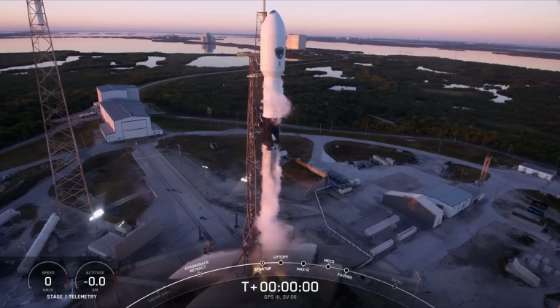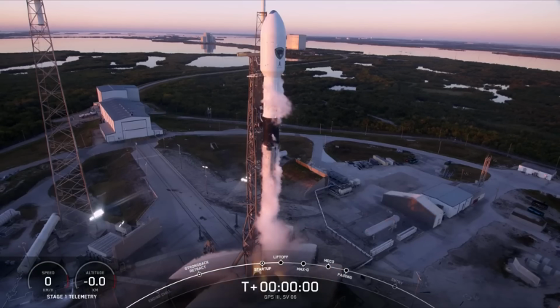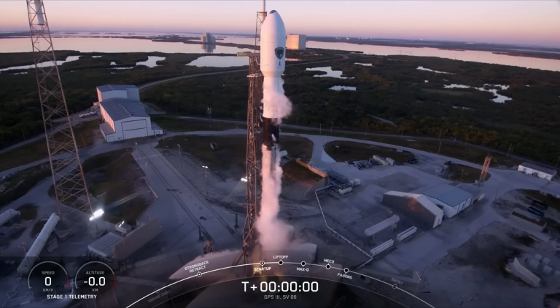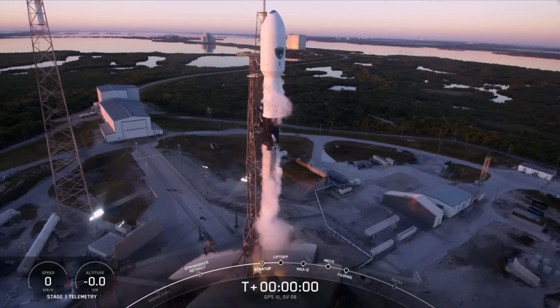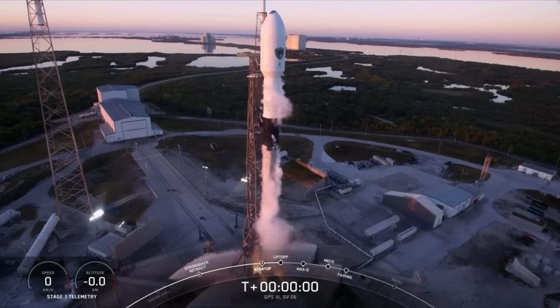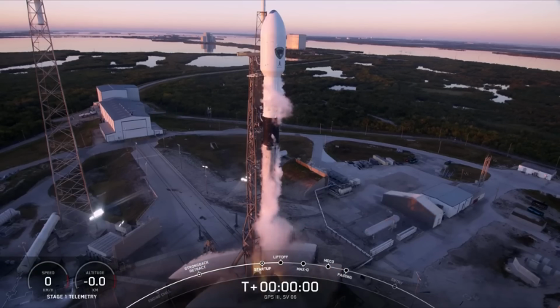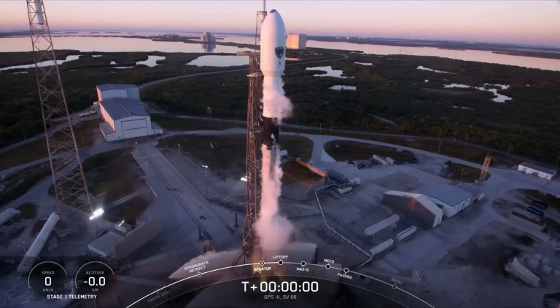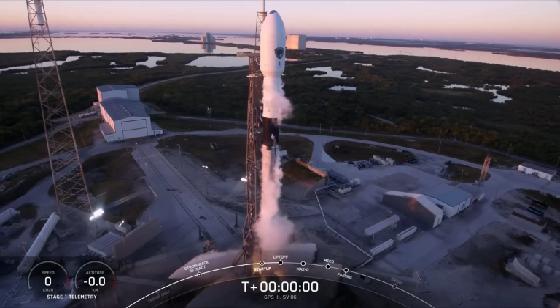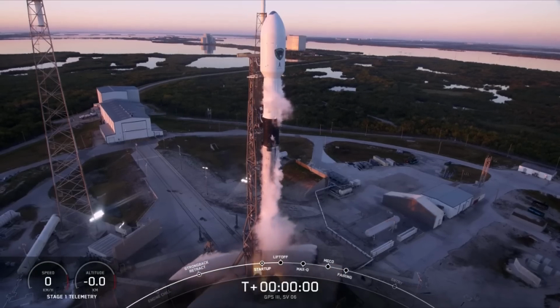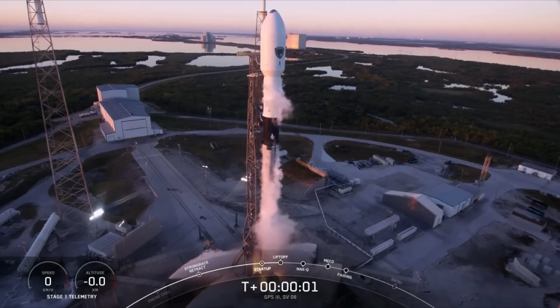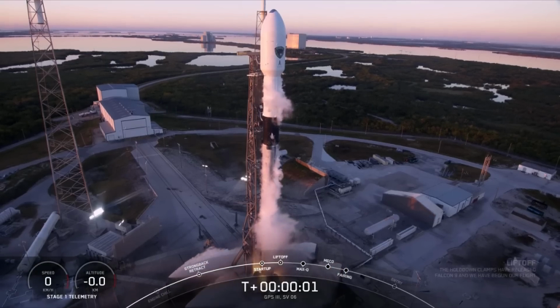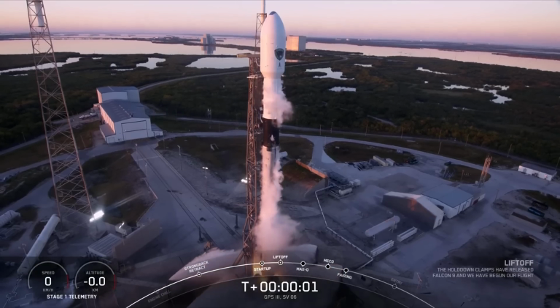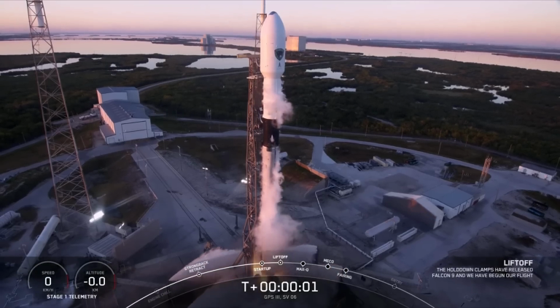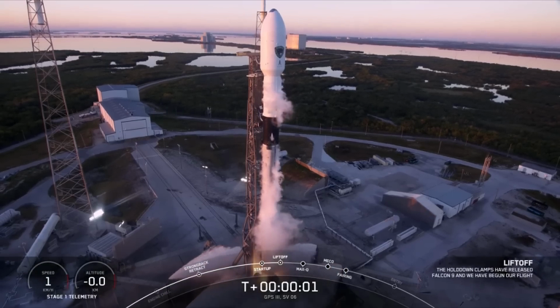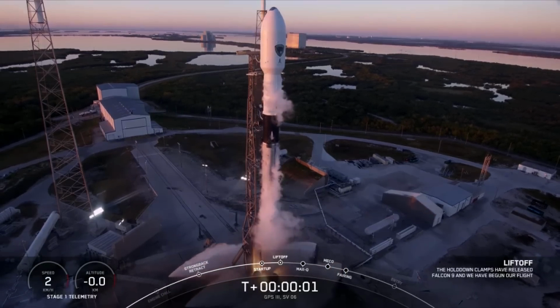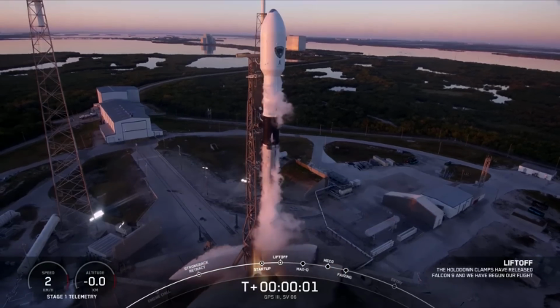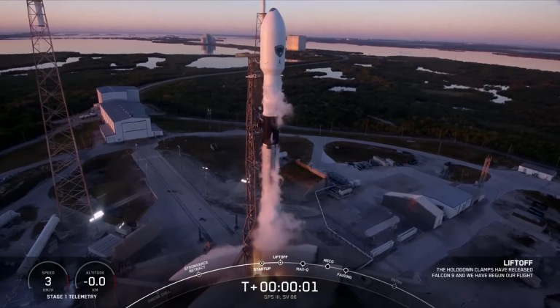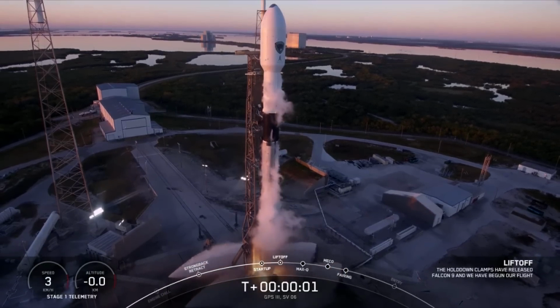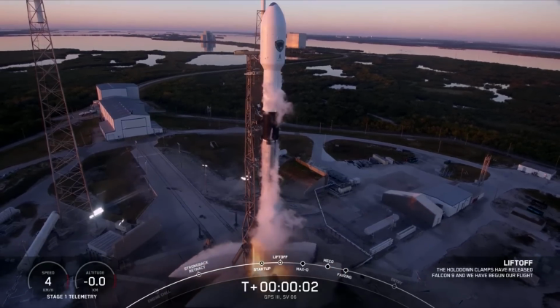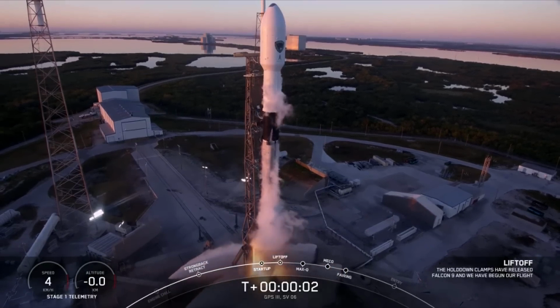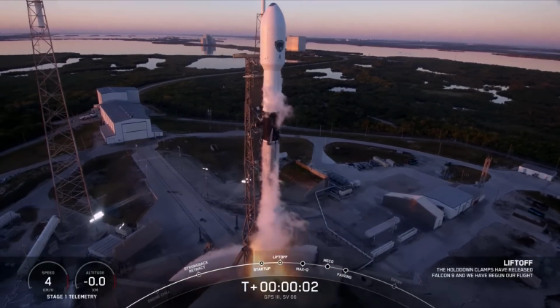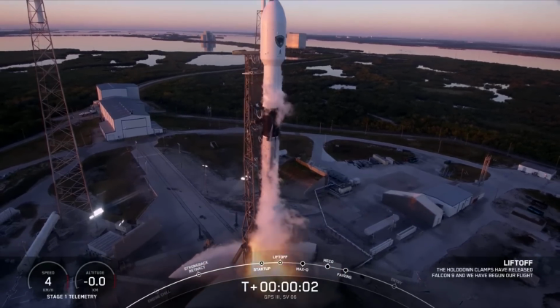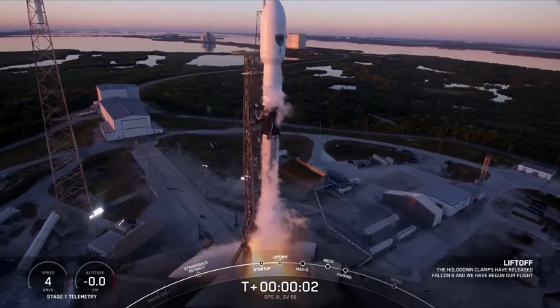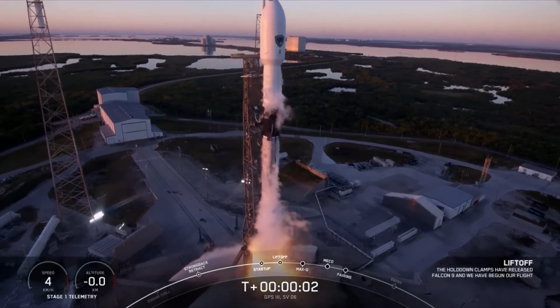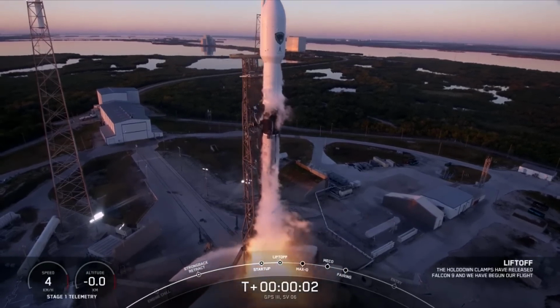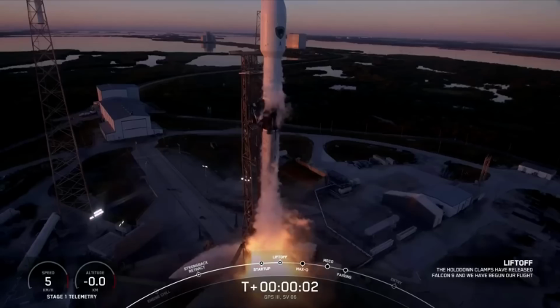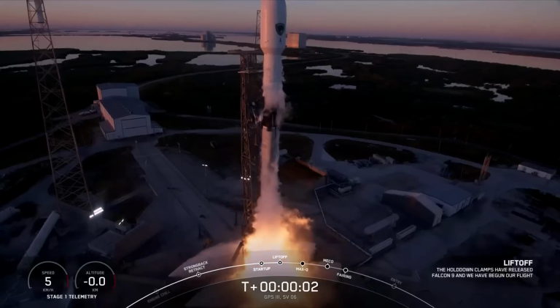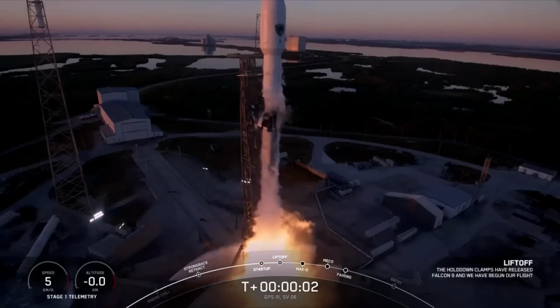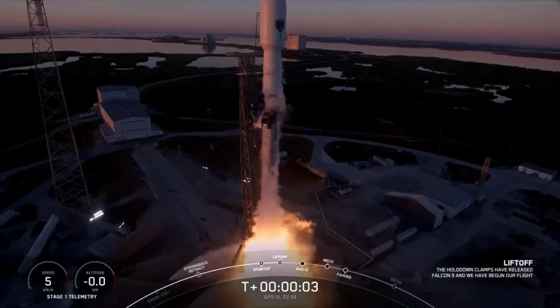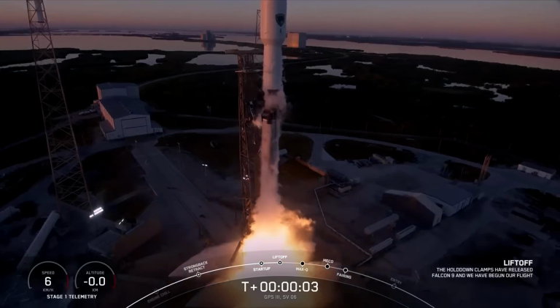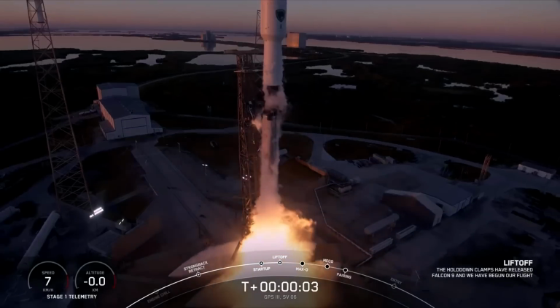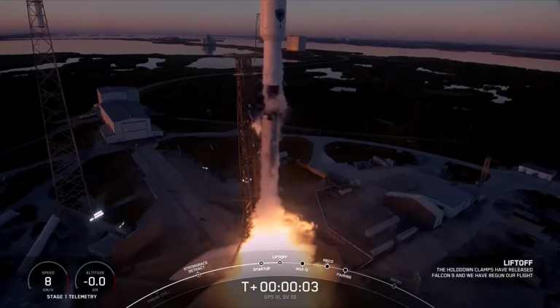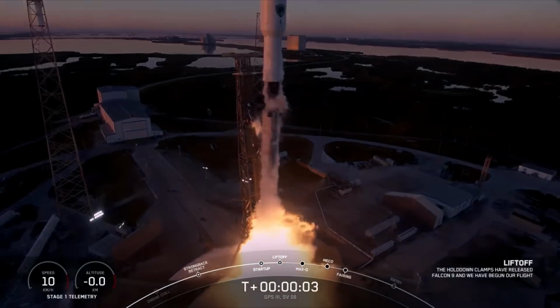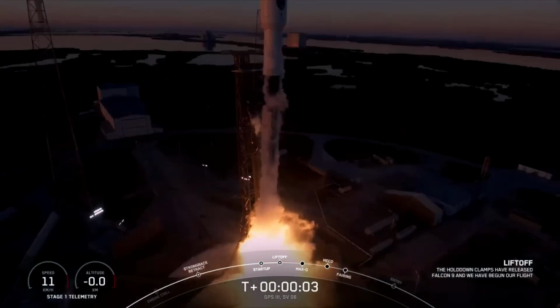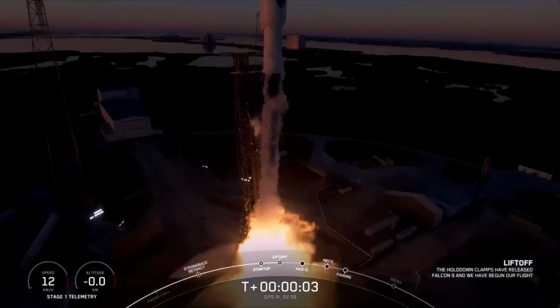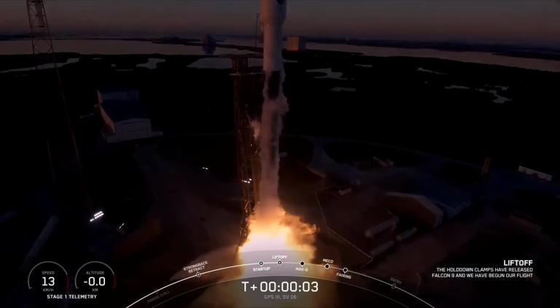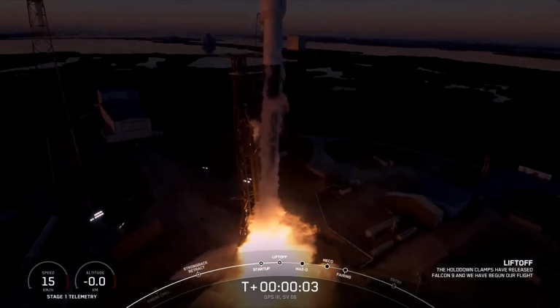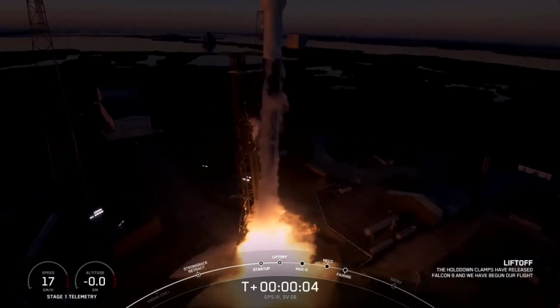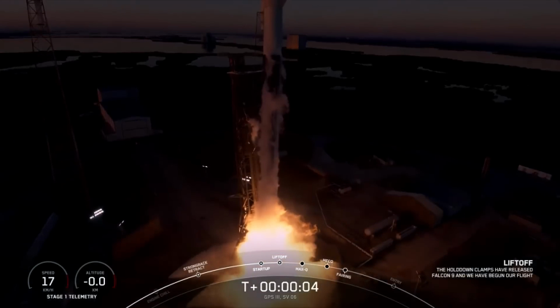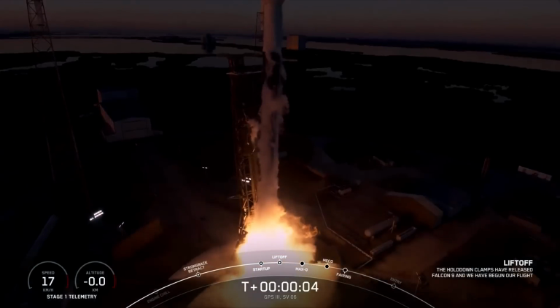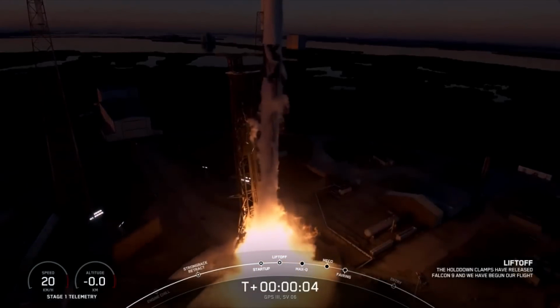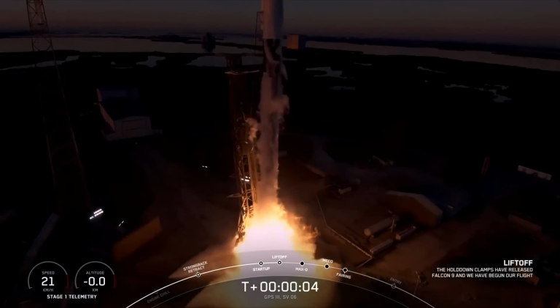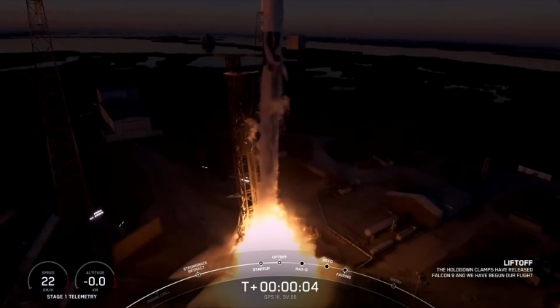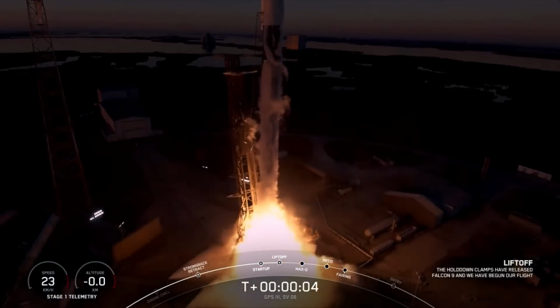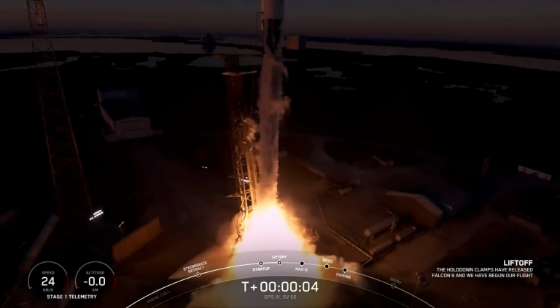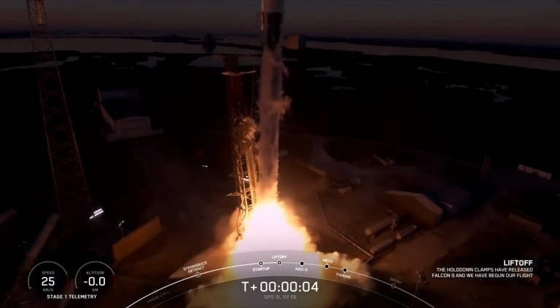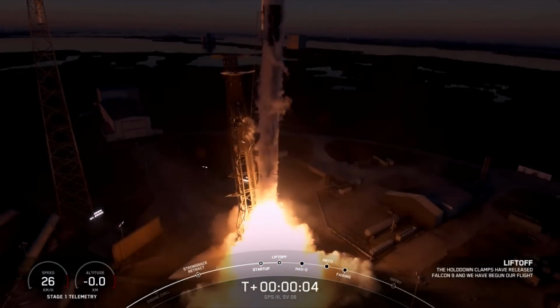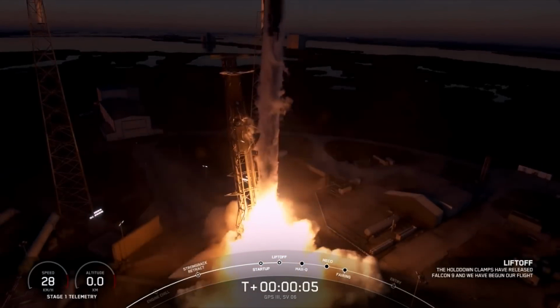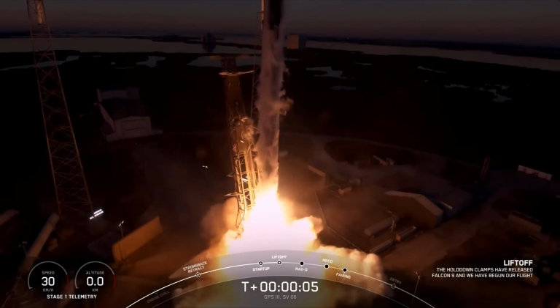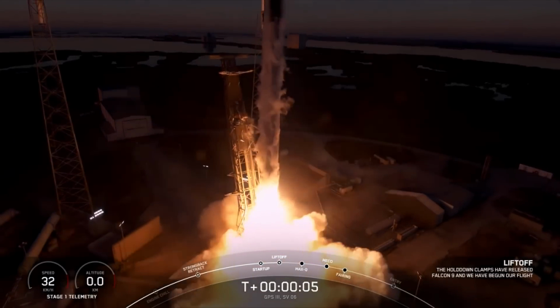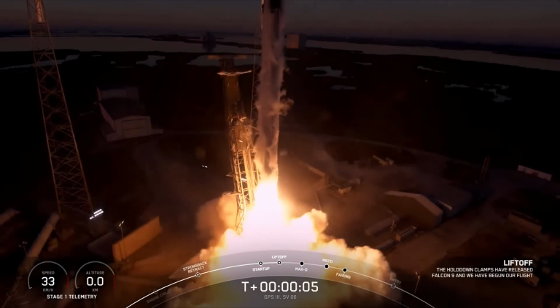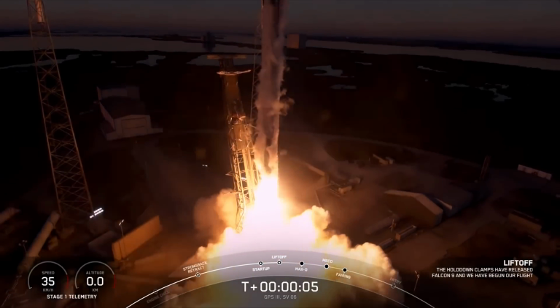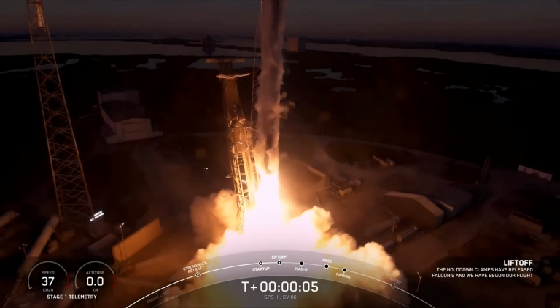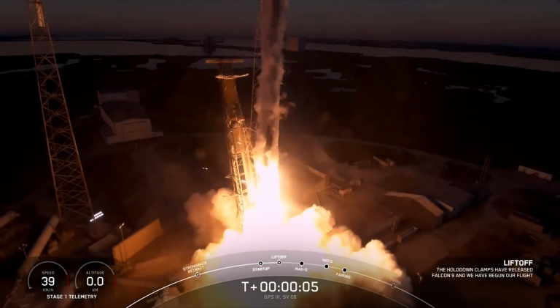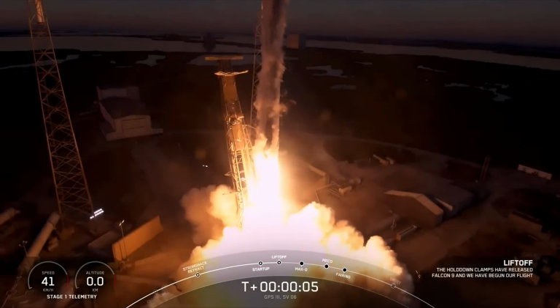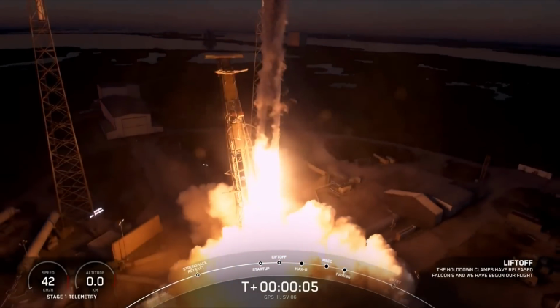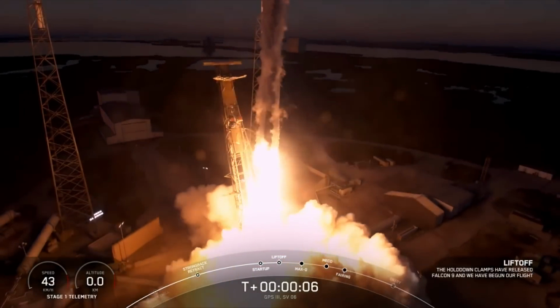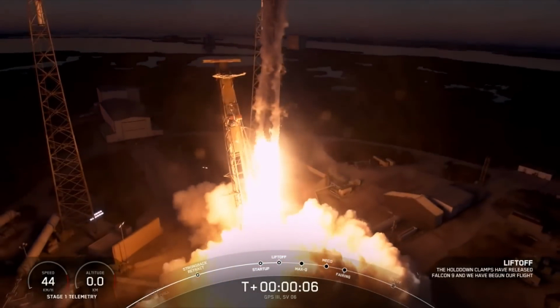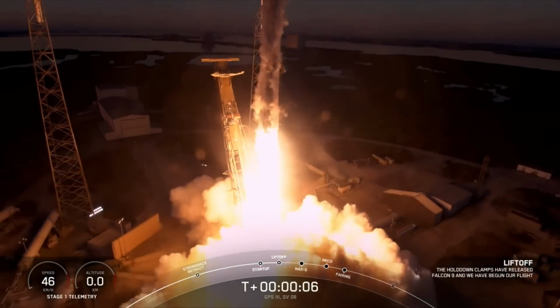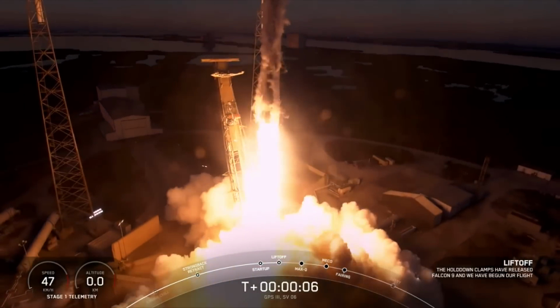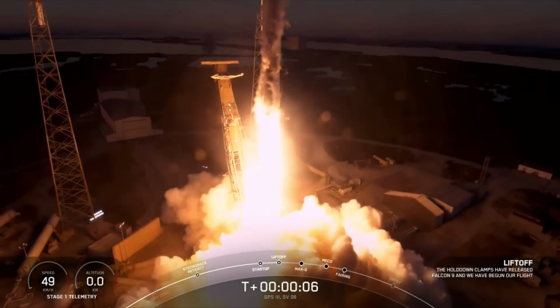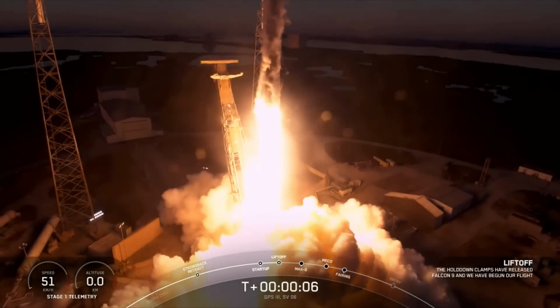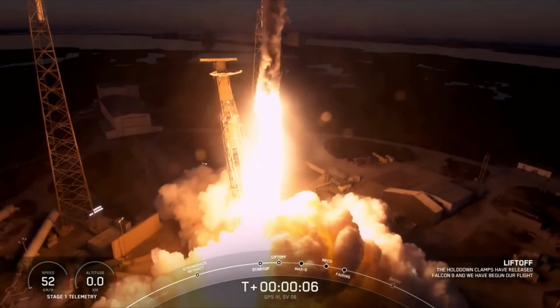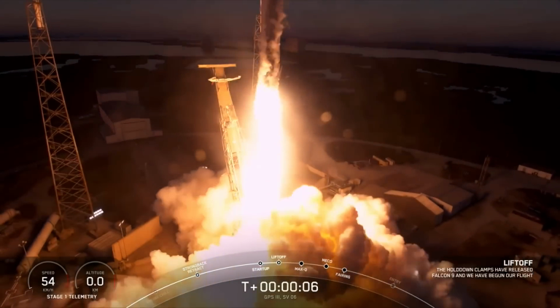Engine's full power, and lift off — lift off of the 9. Go GPS, go Falcon.